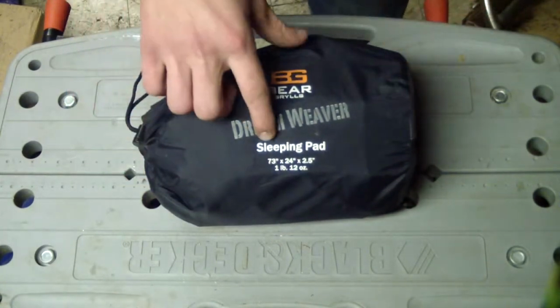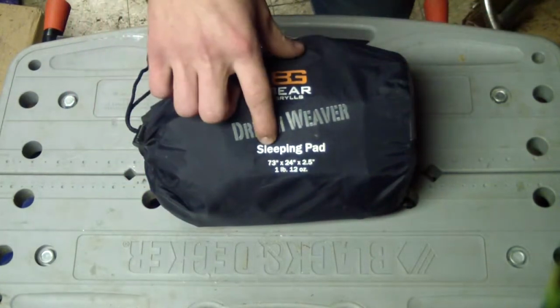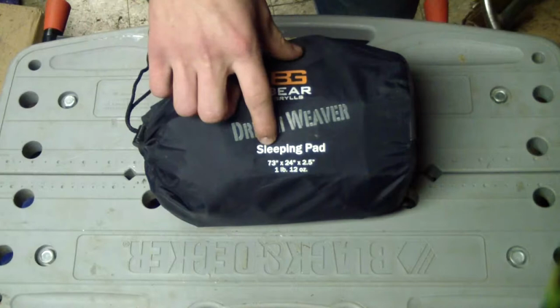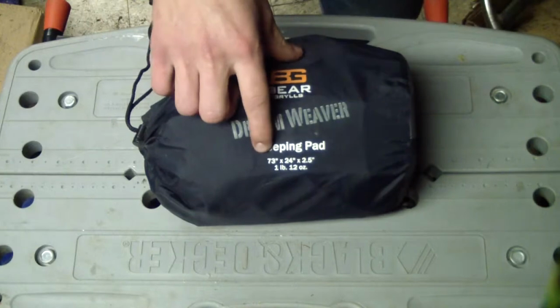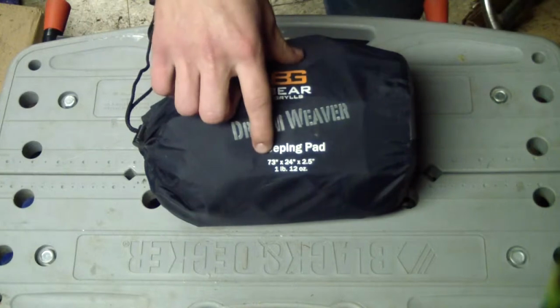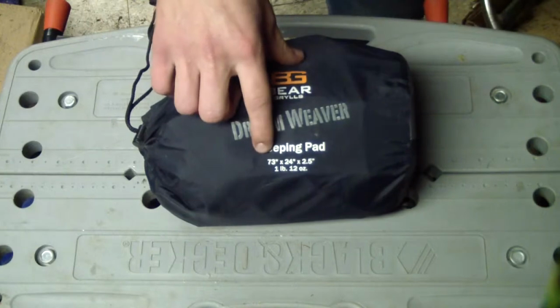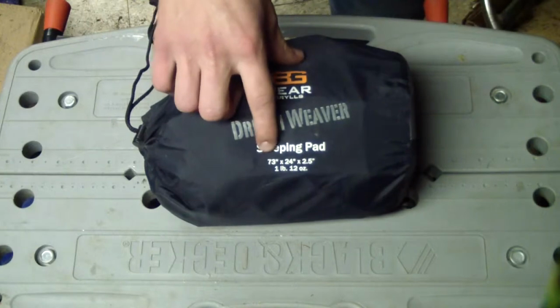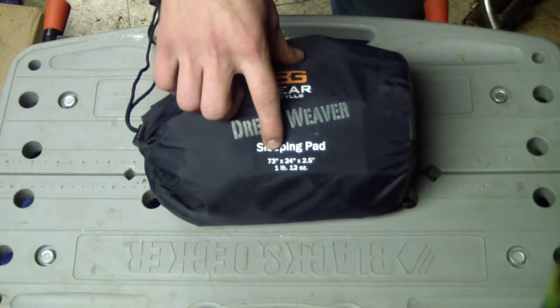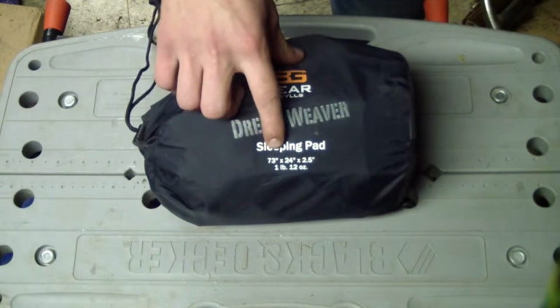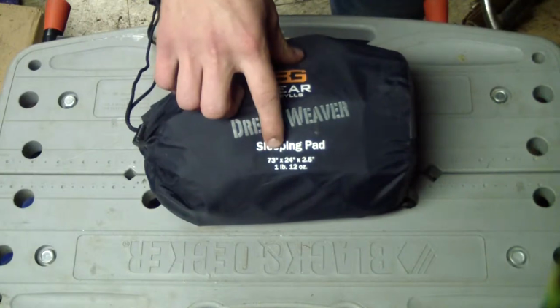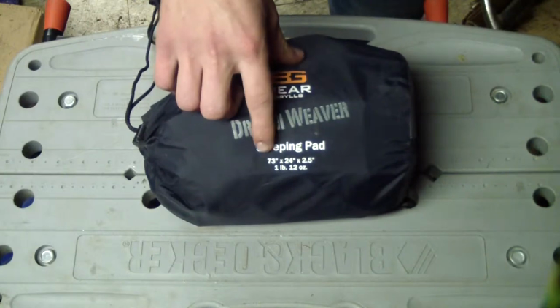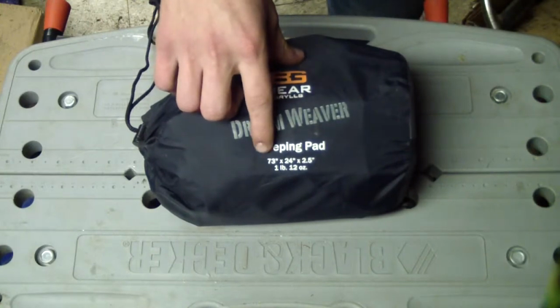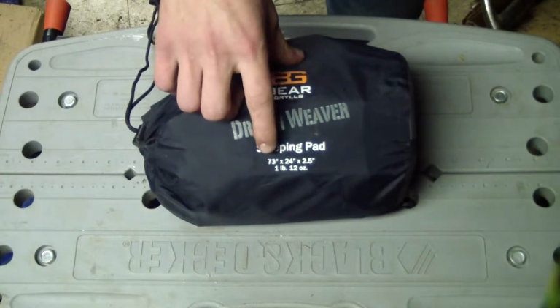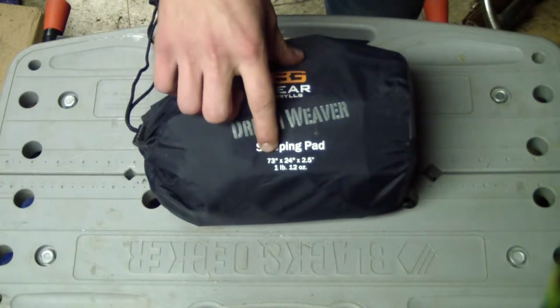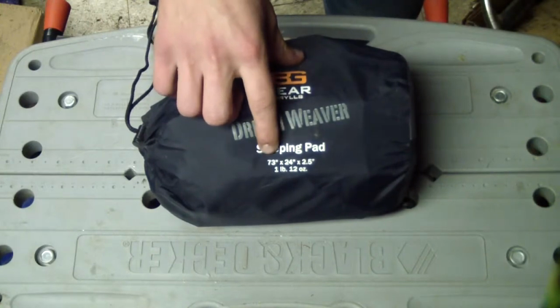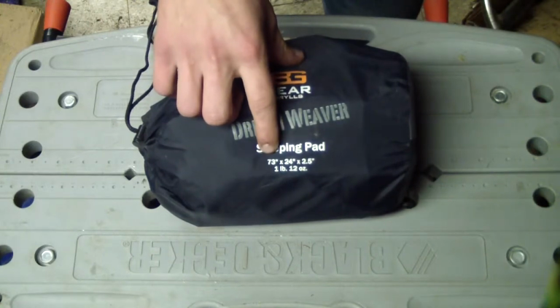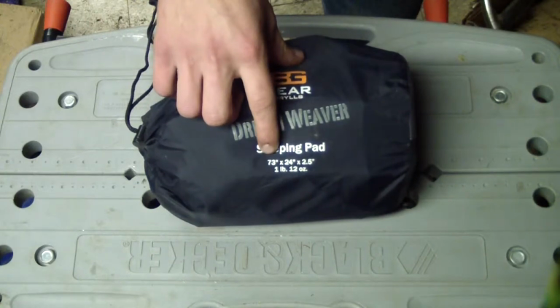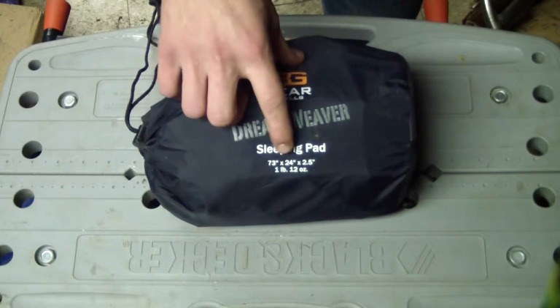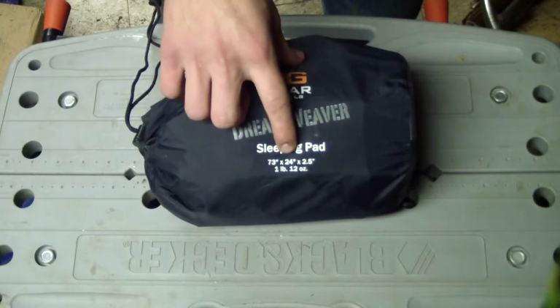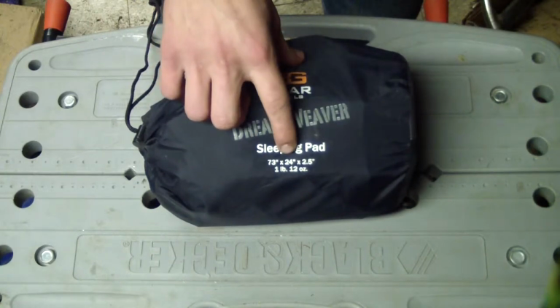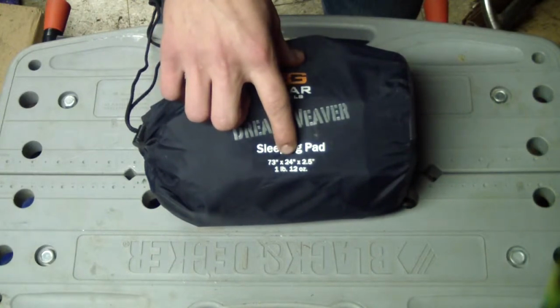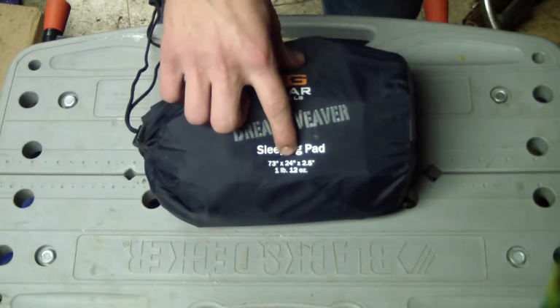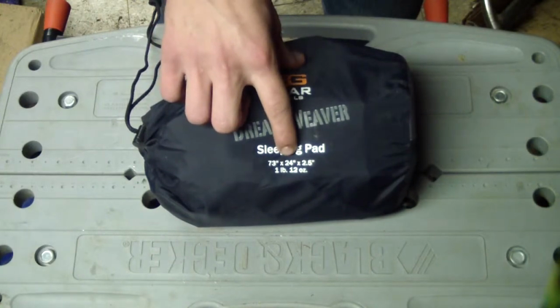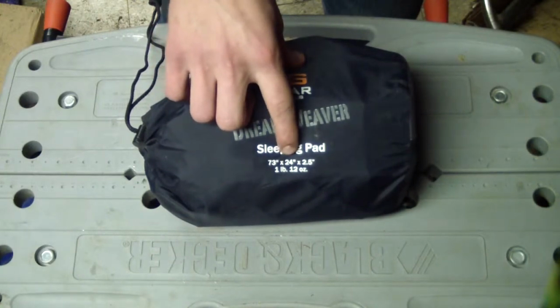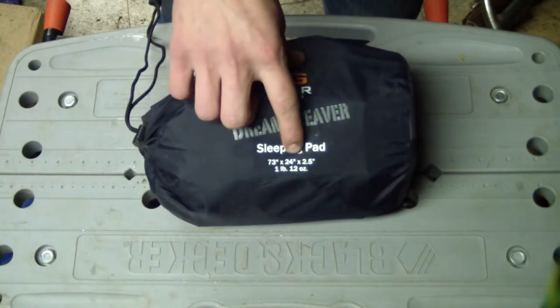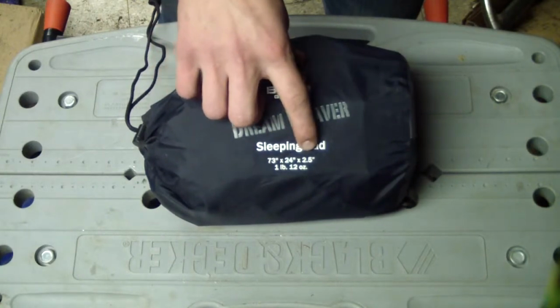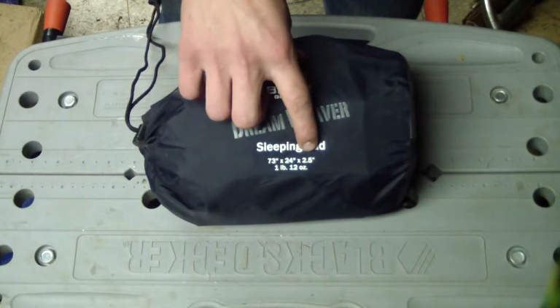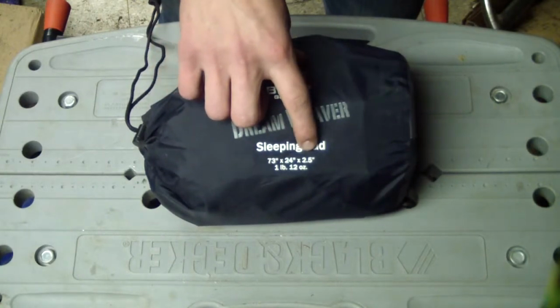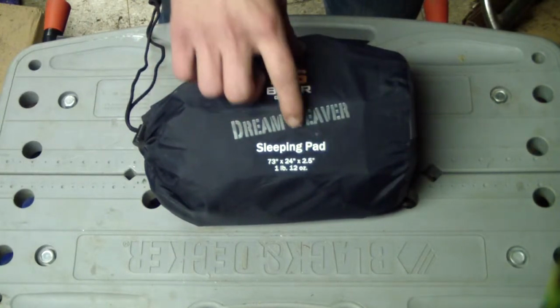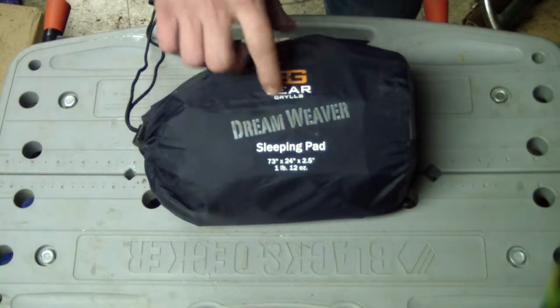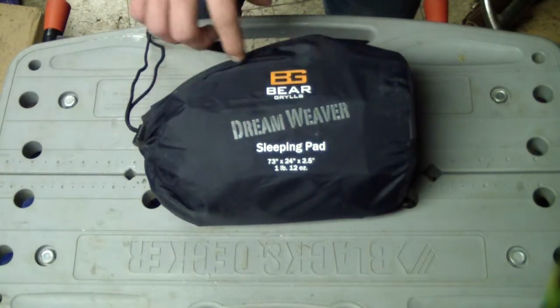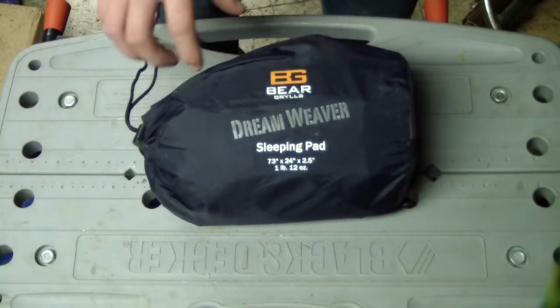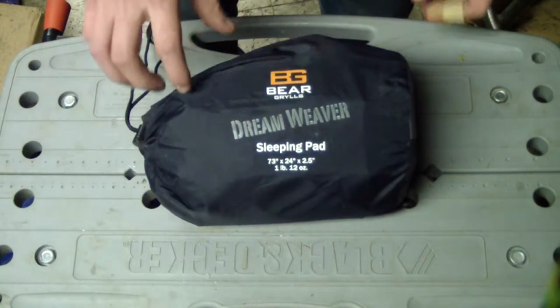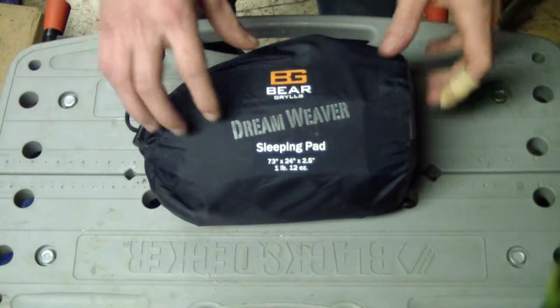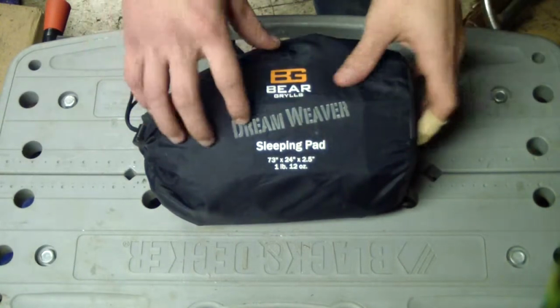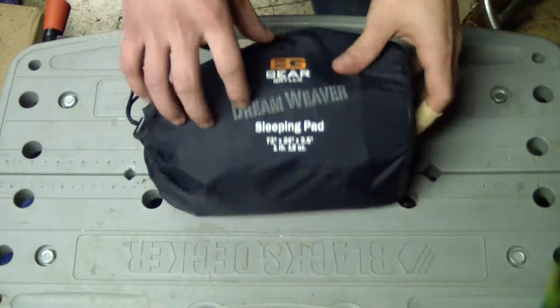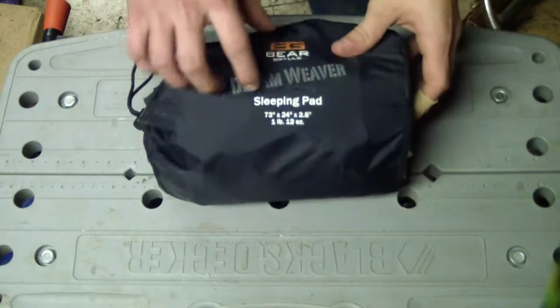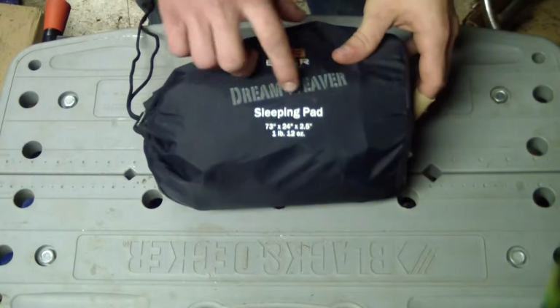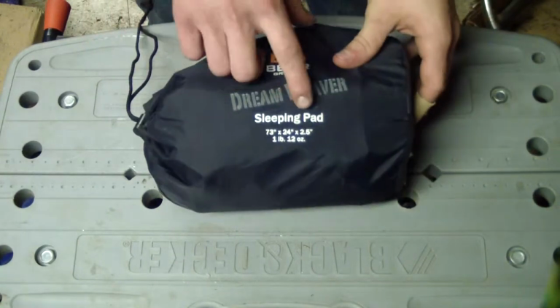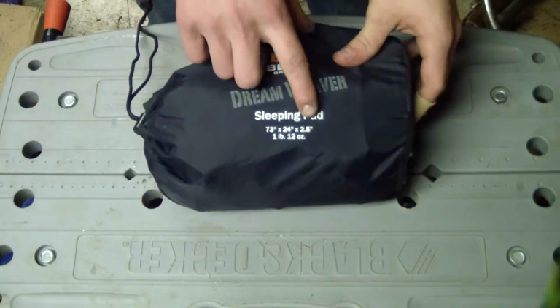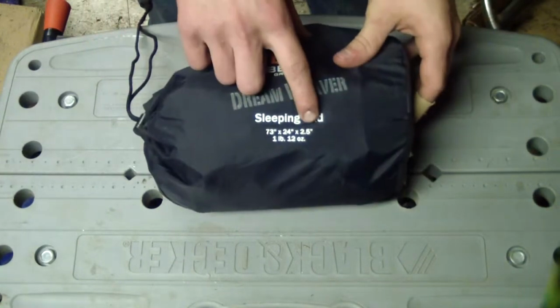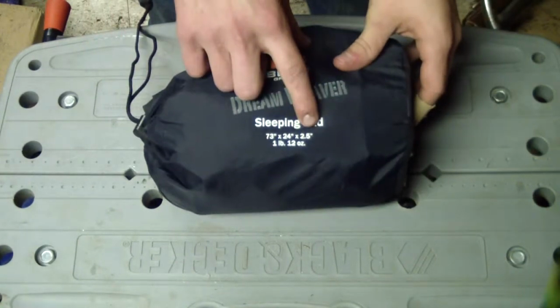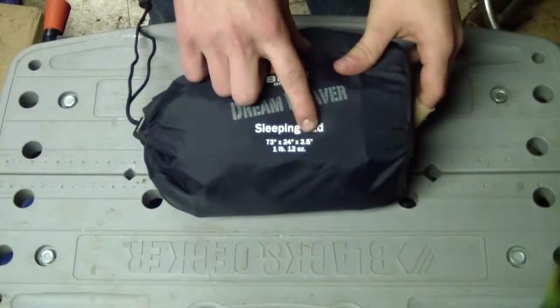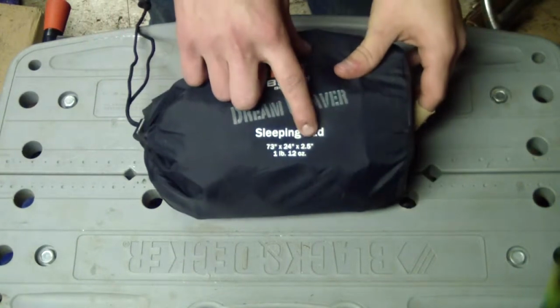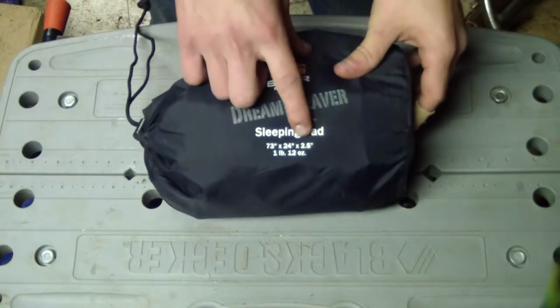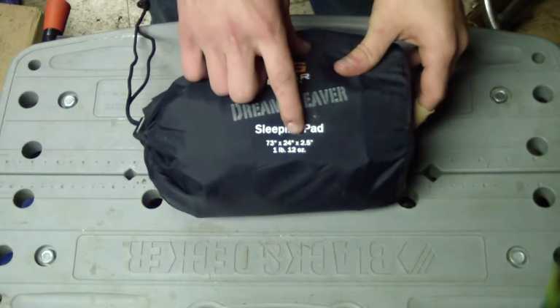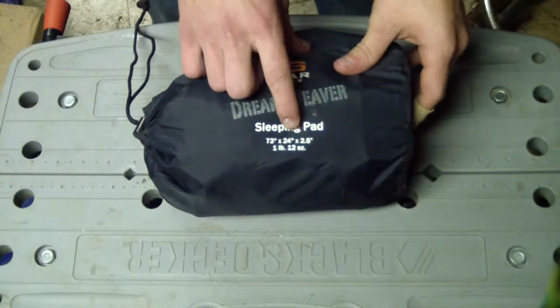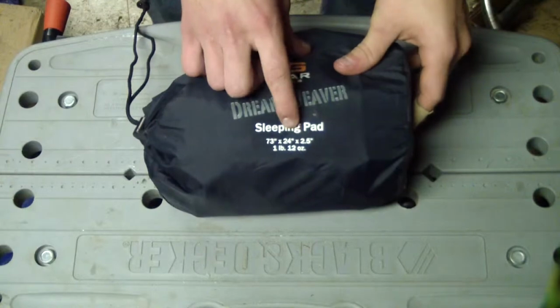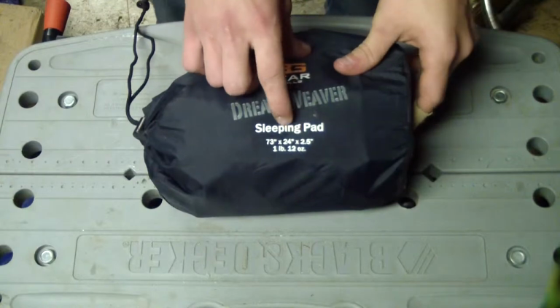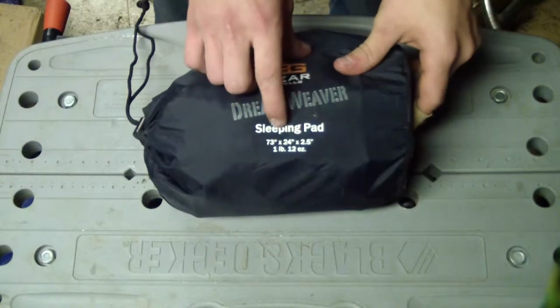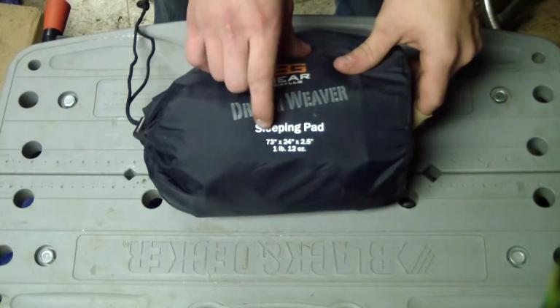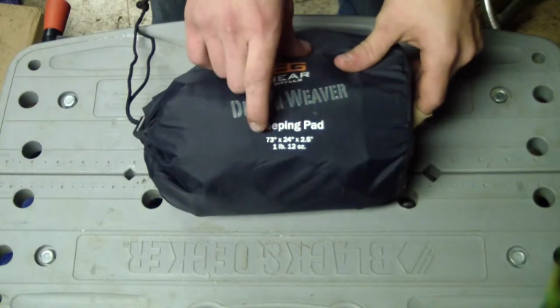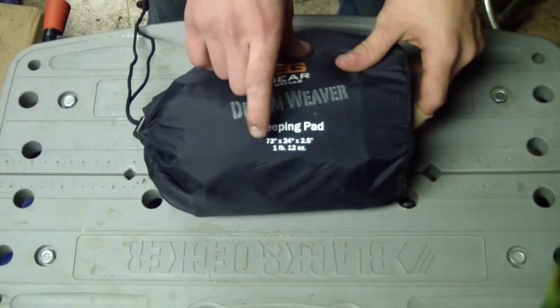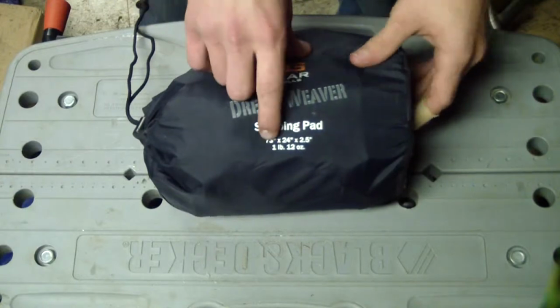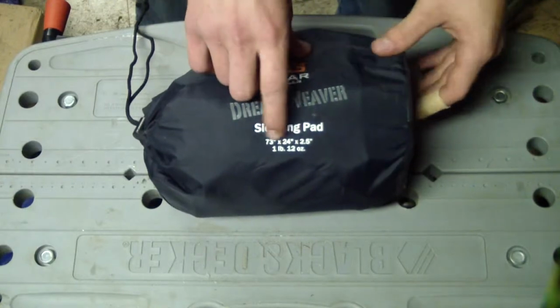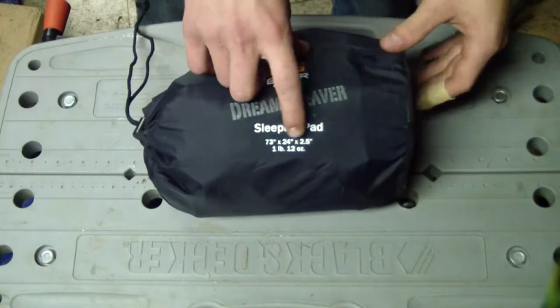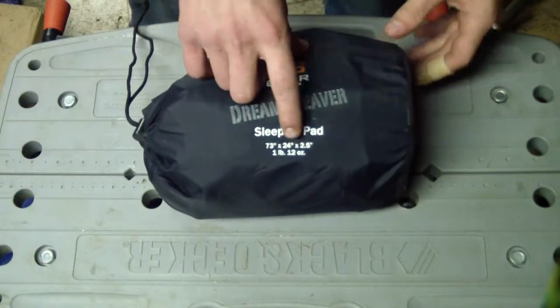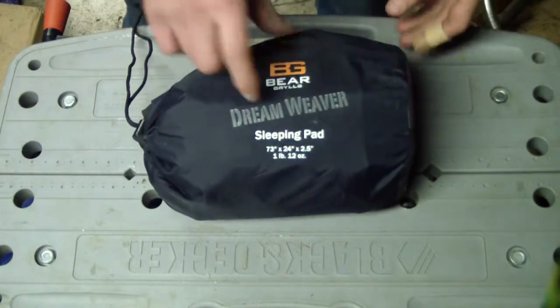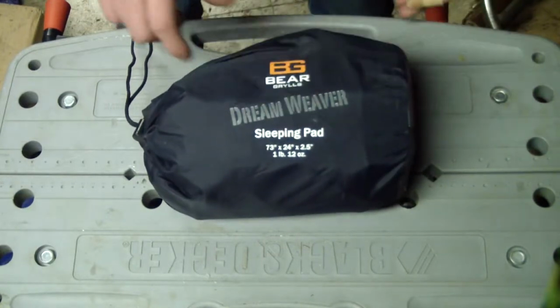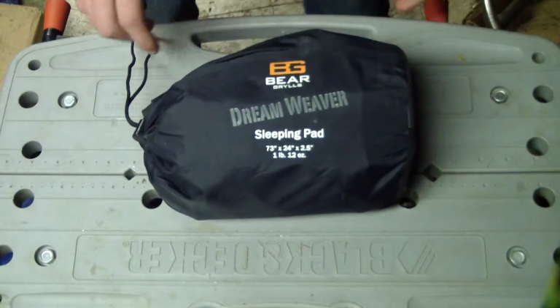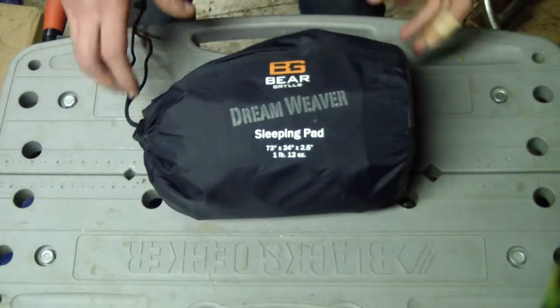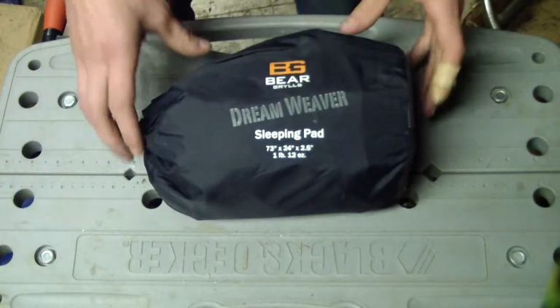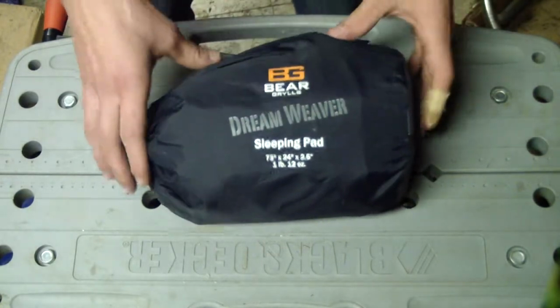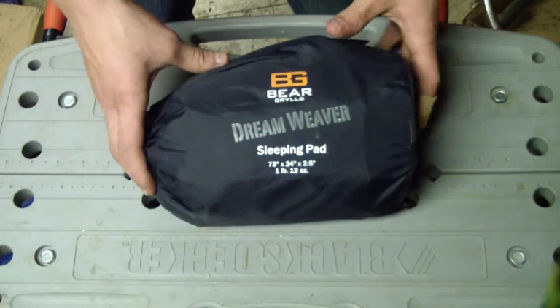It's 73 by 24 inches and it's 2.5 inches thick, 1 pound 12 ounces.